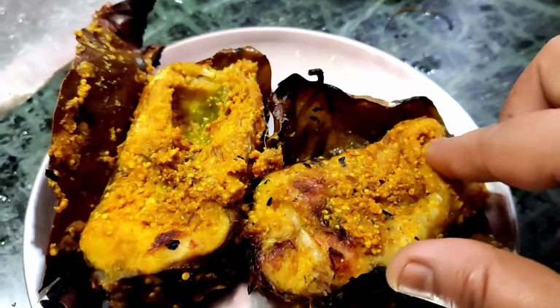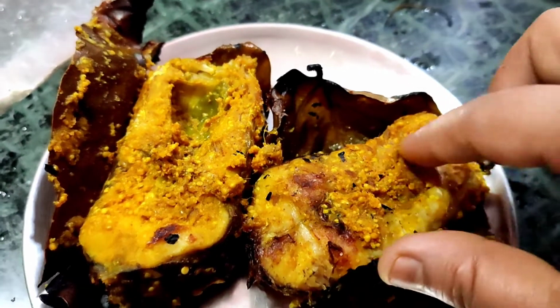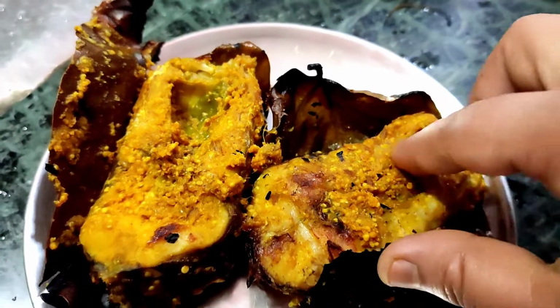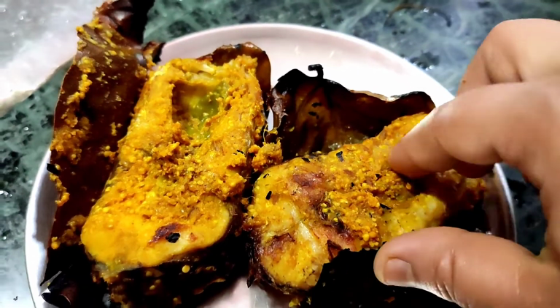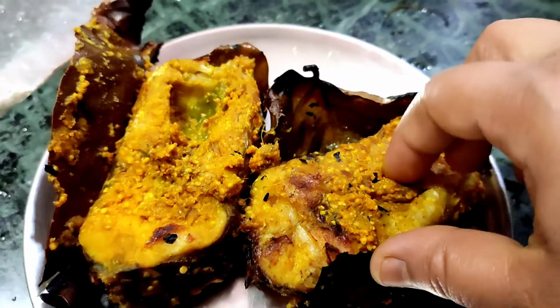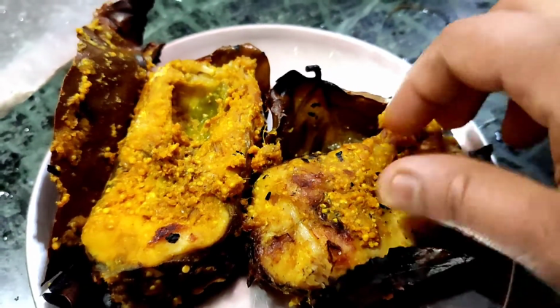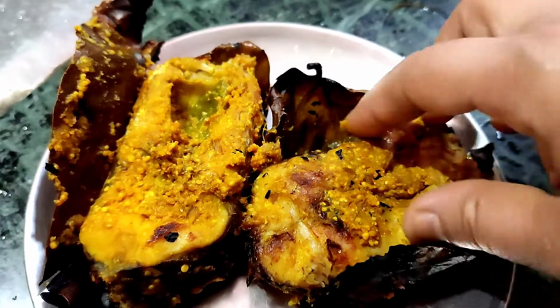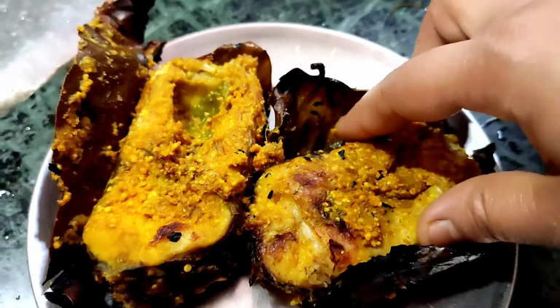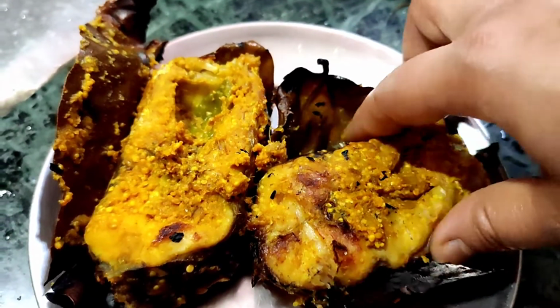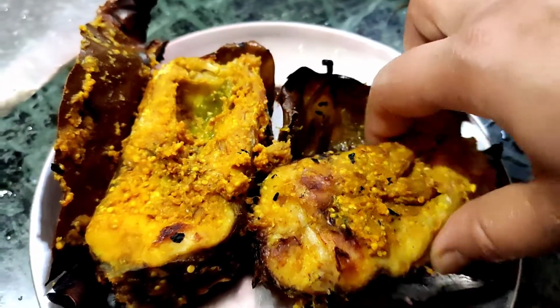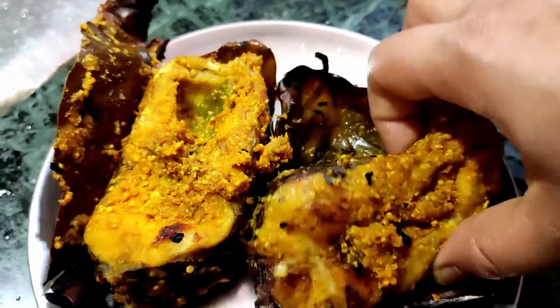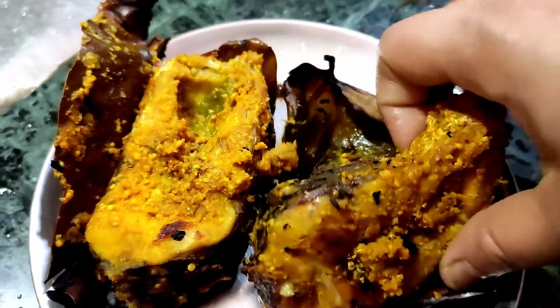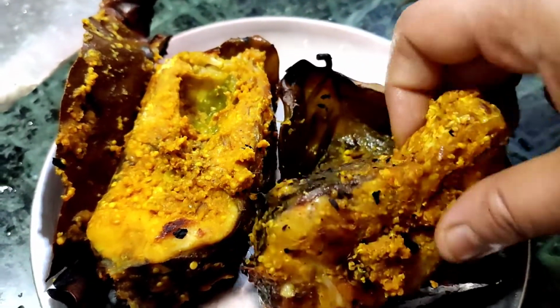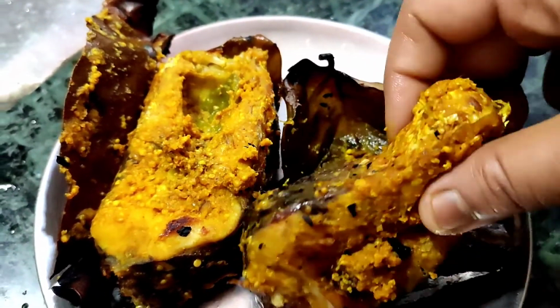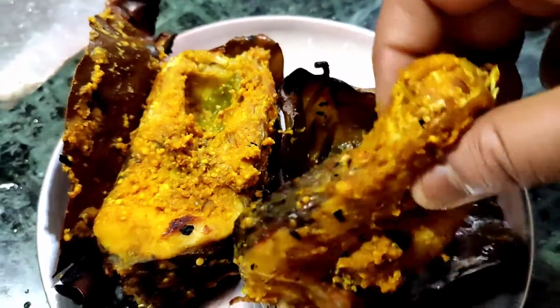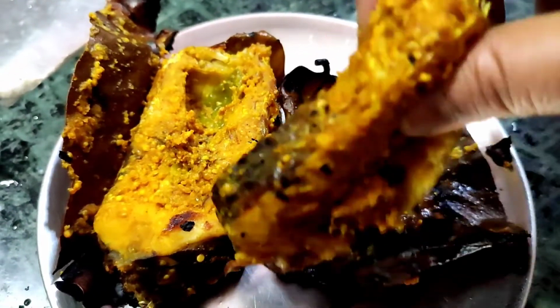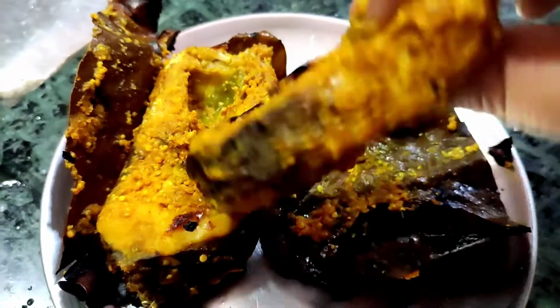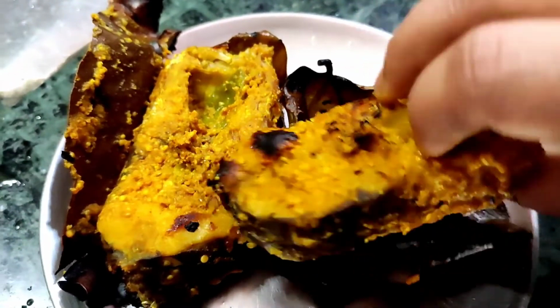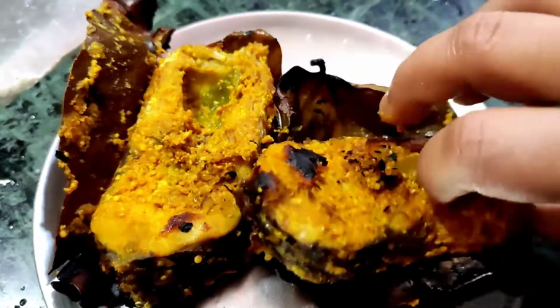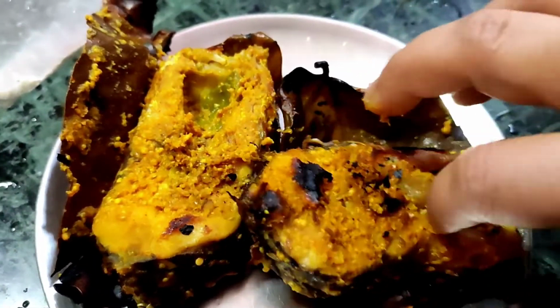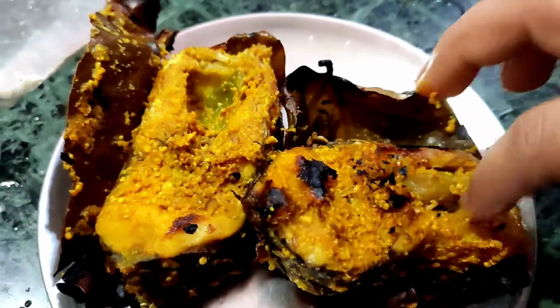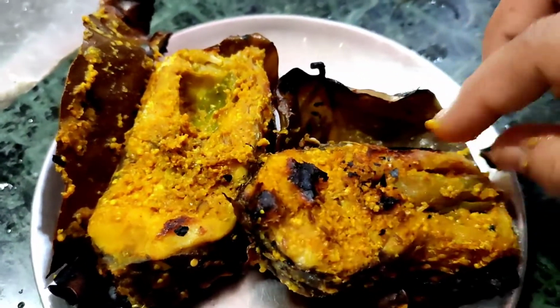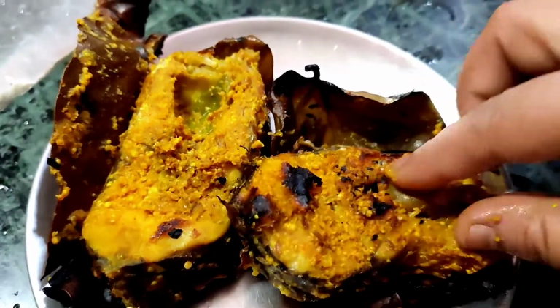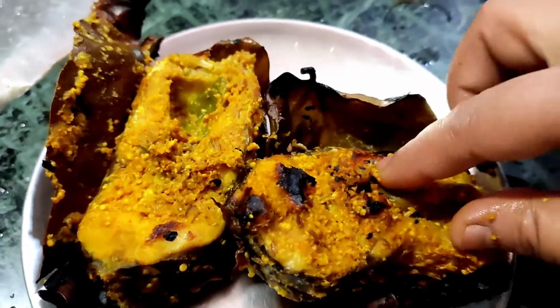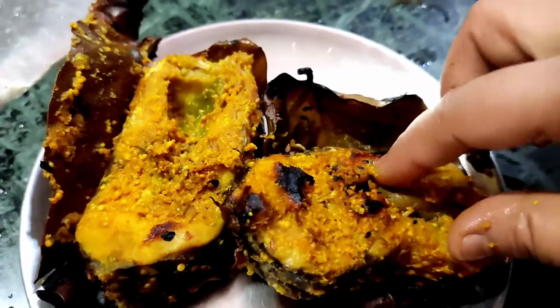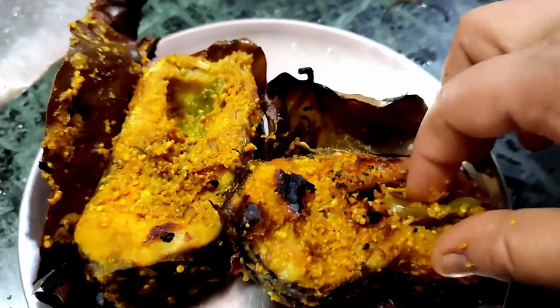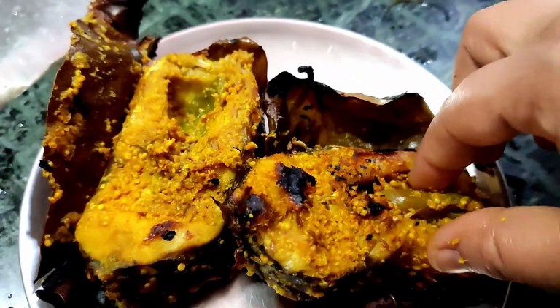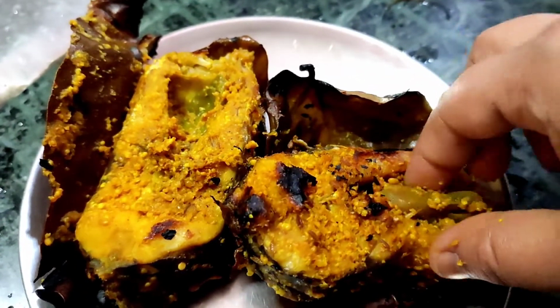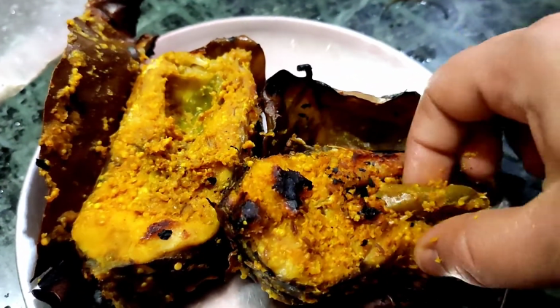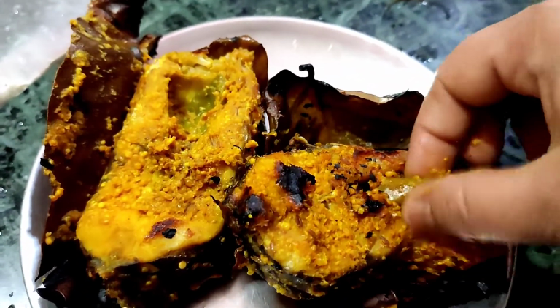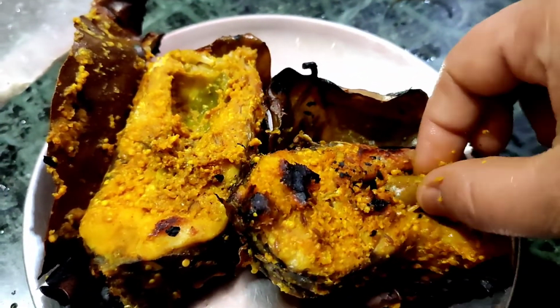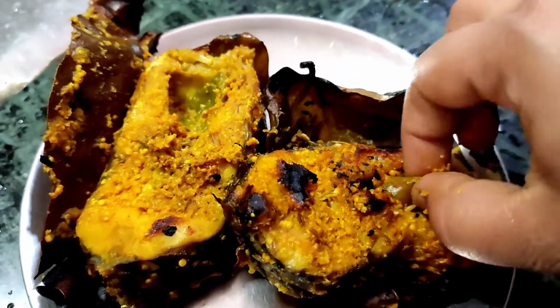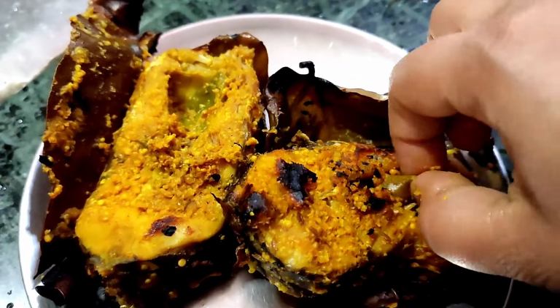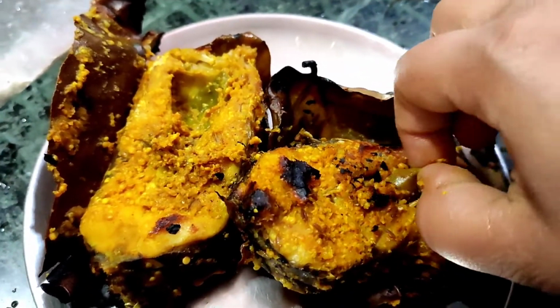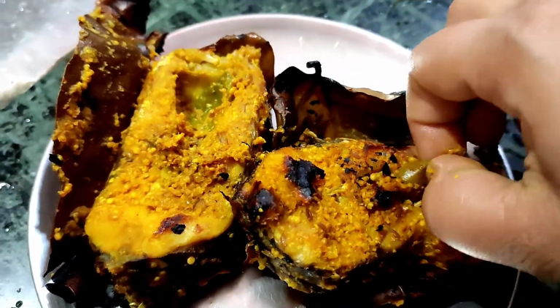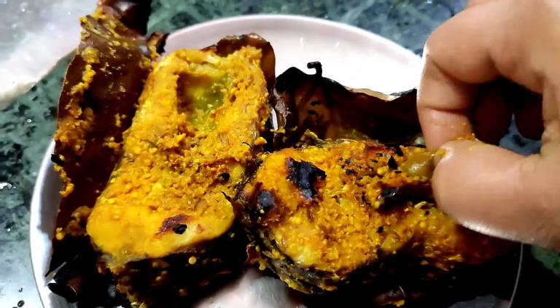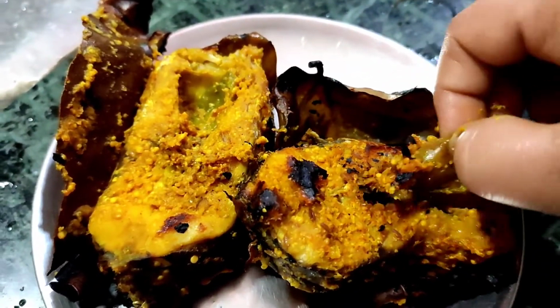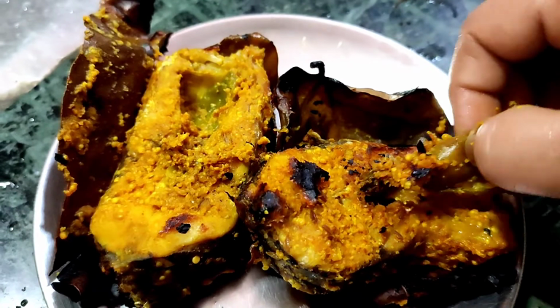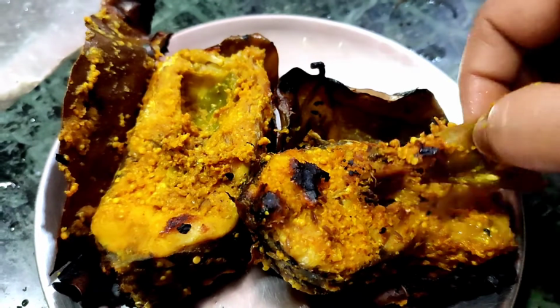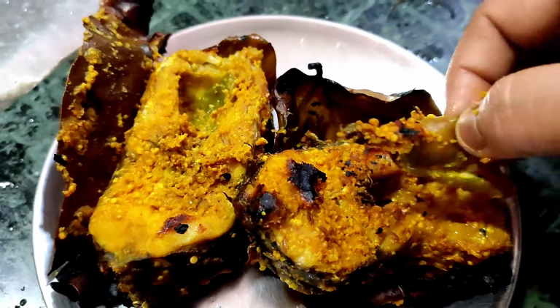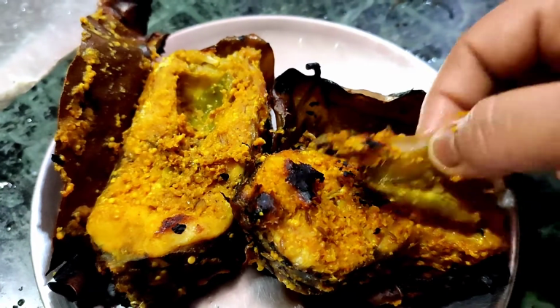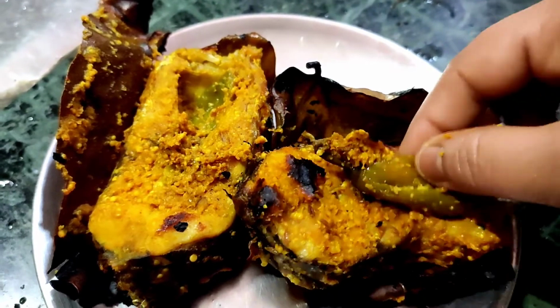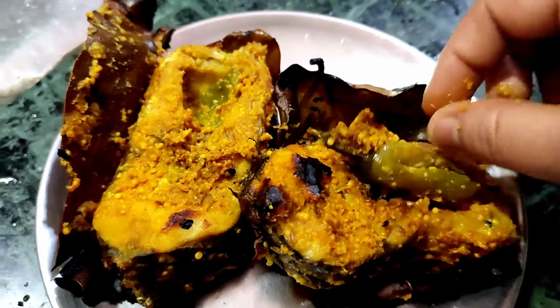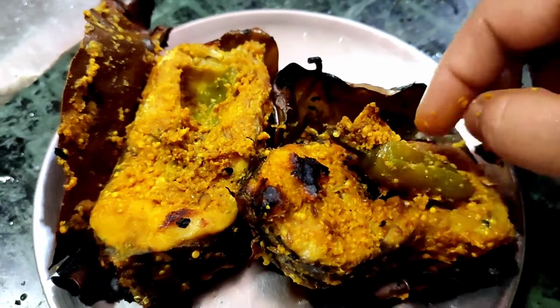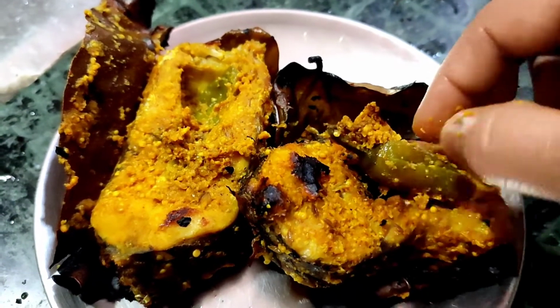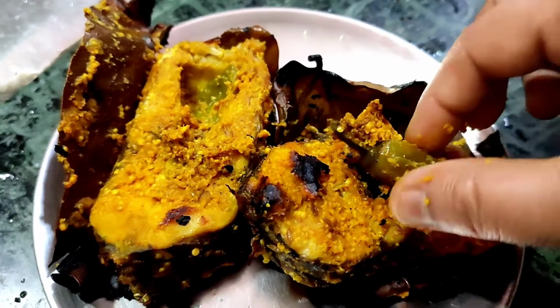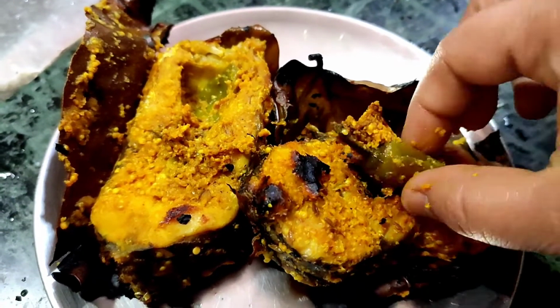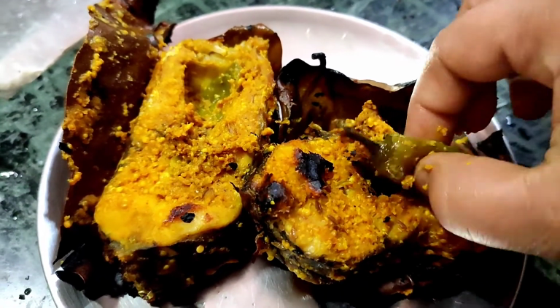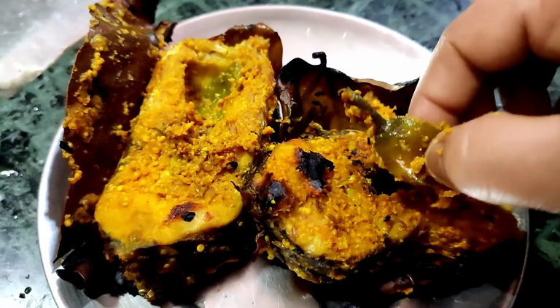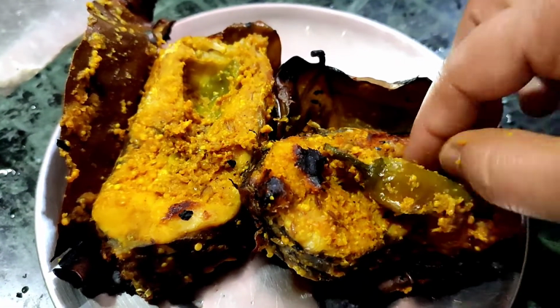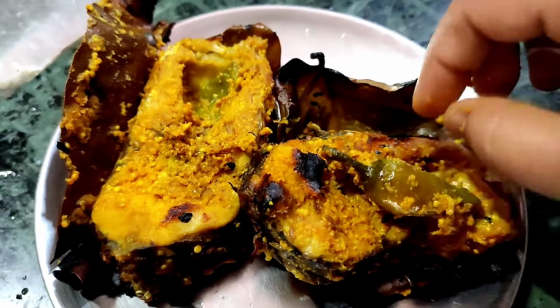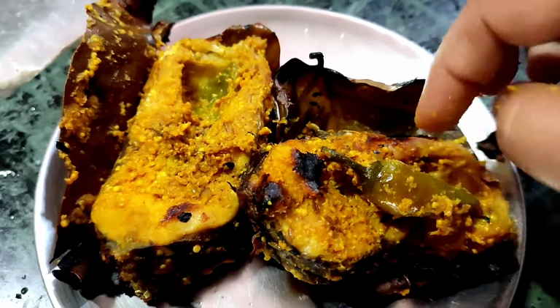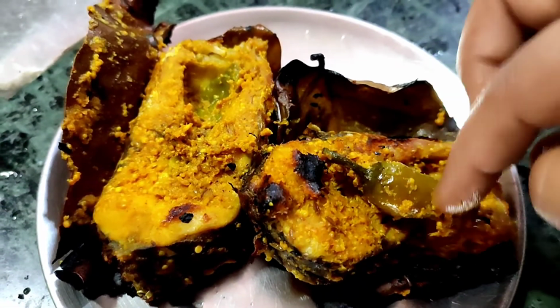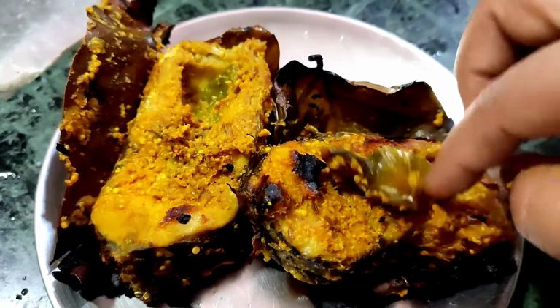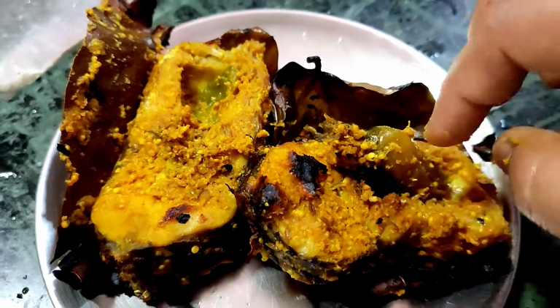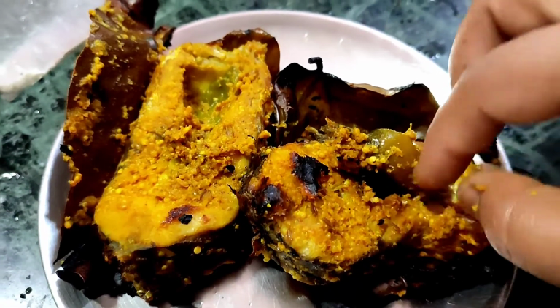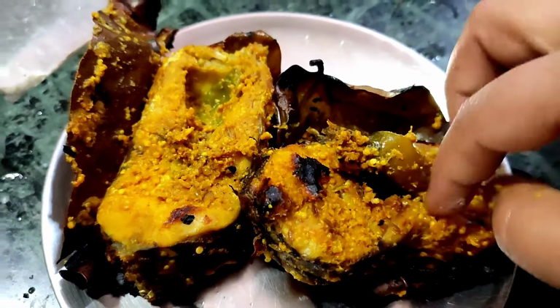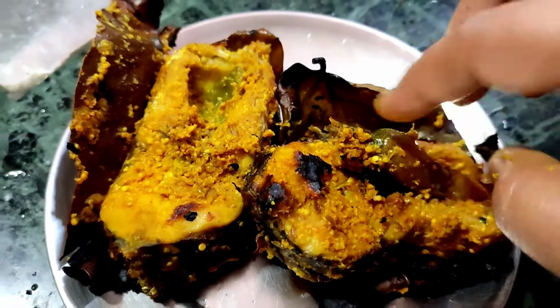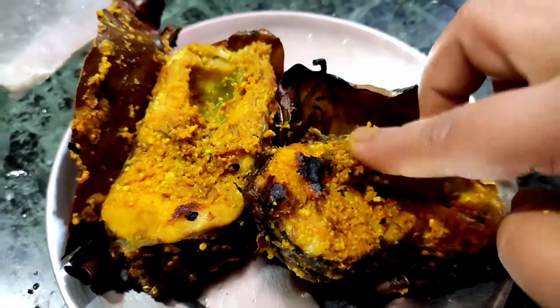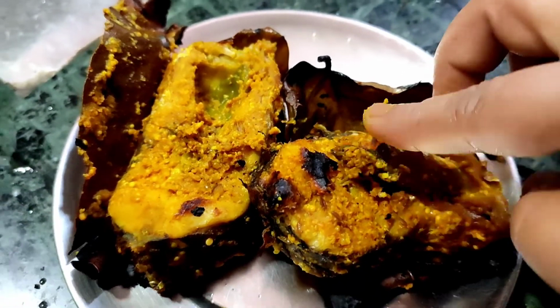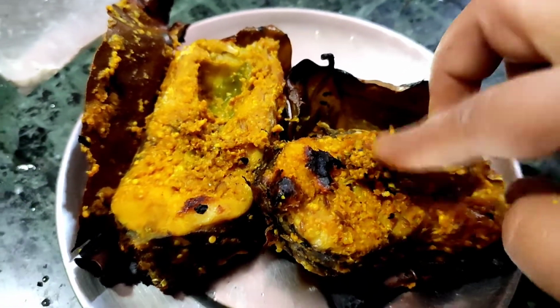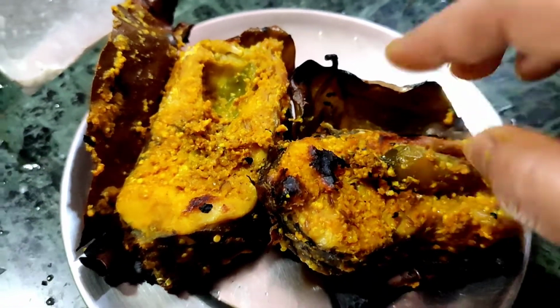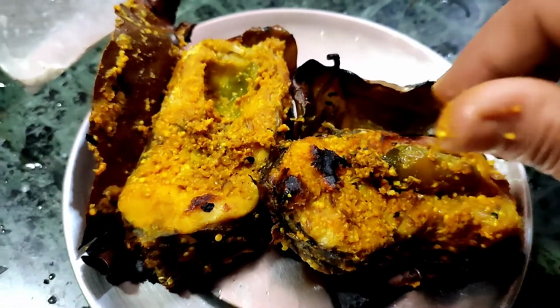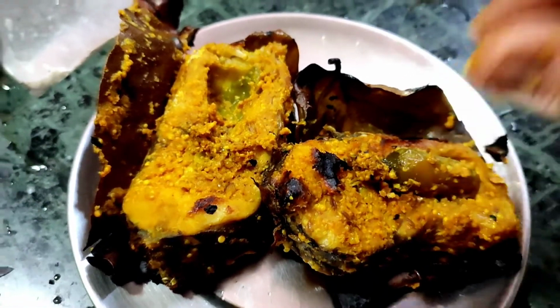I will not eat fish, and I also don't like this.